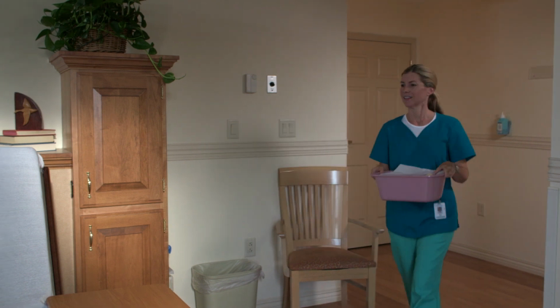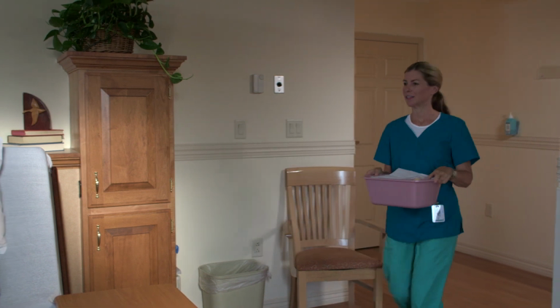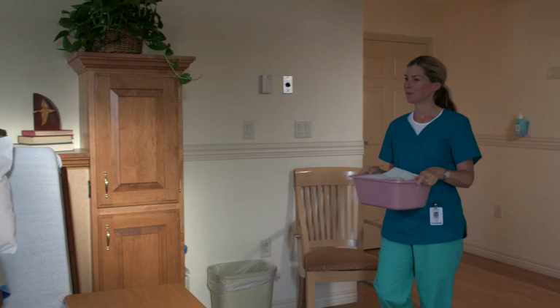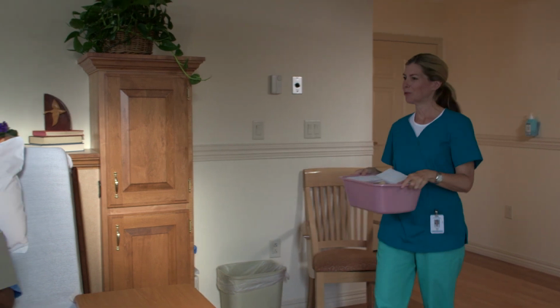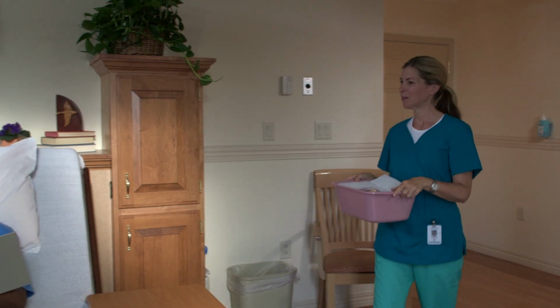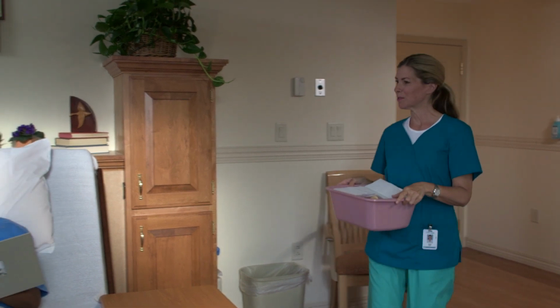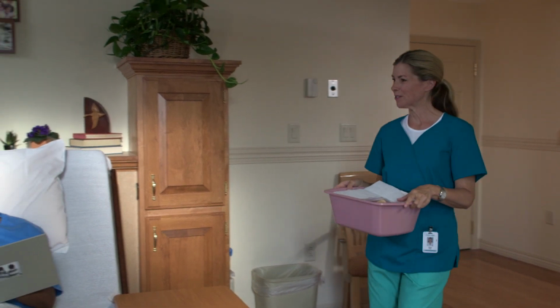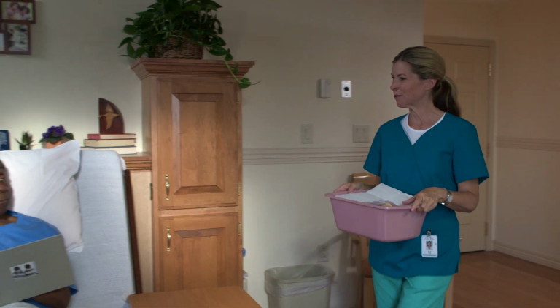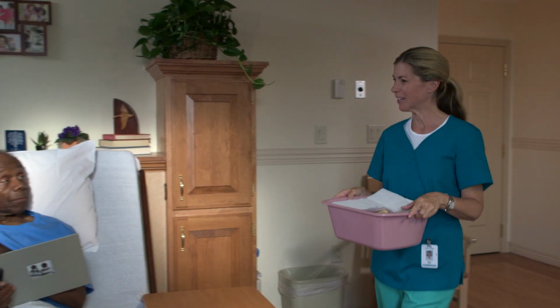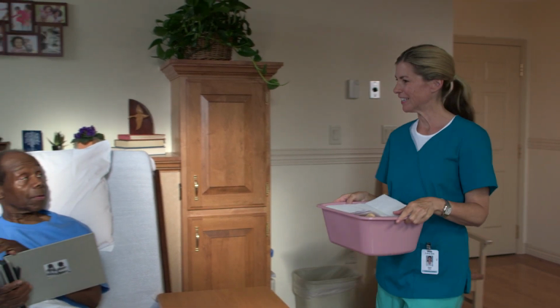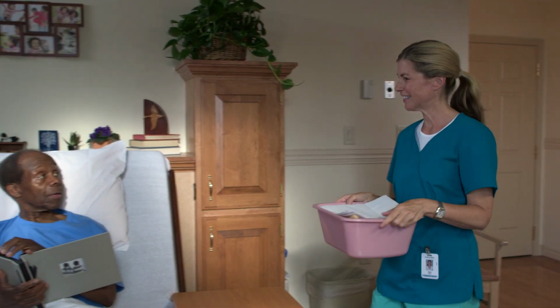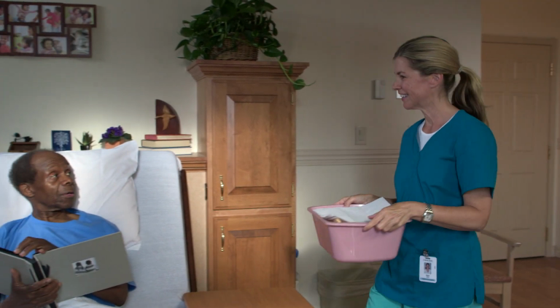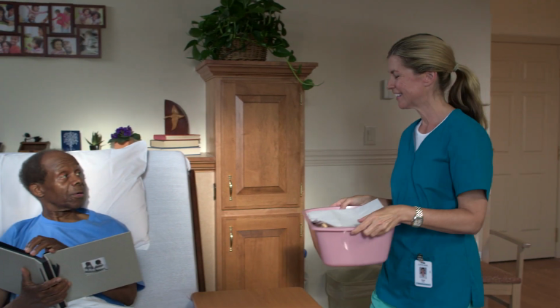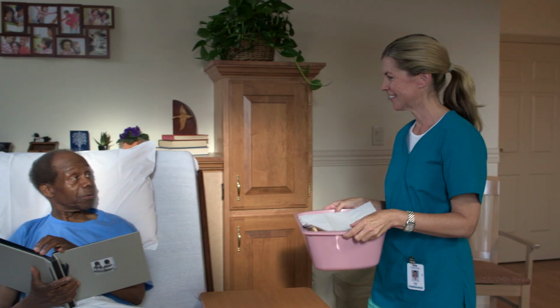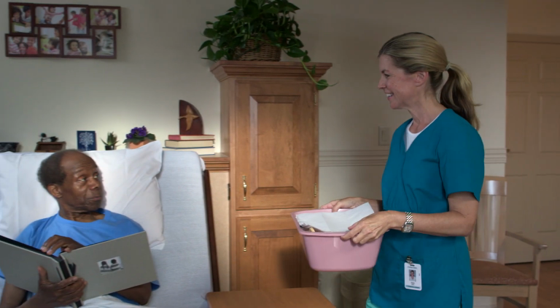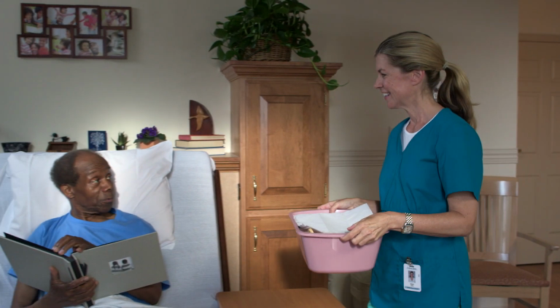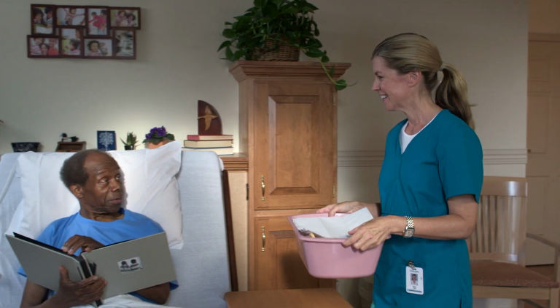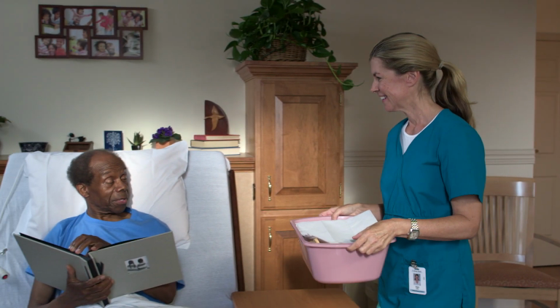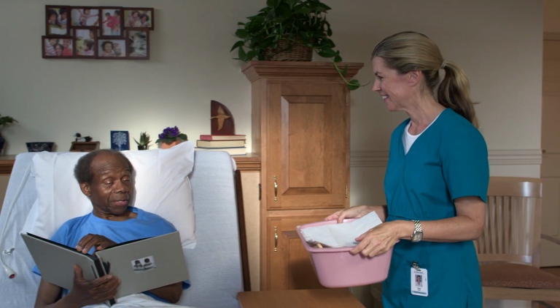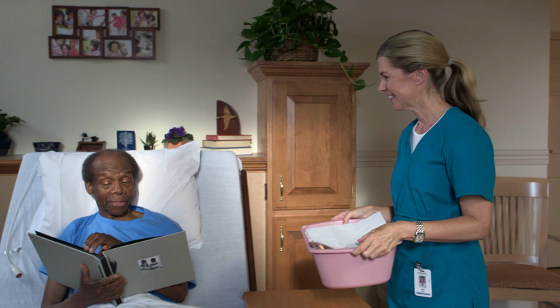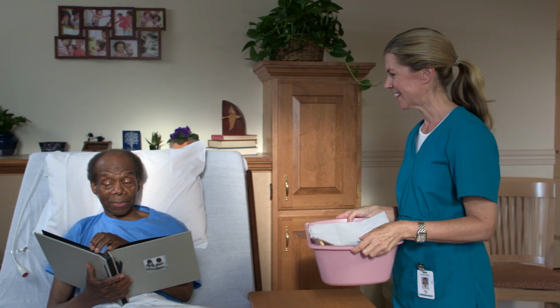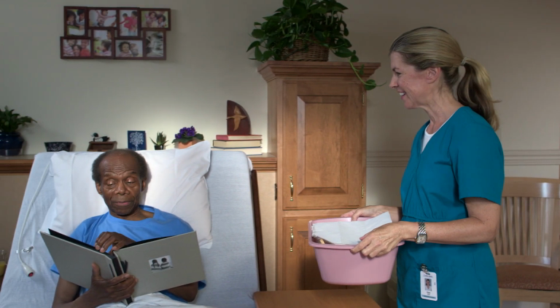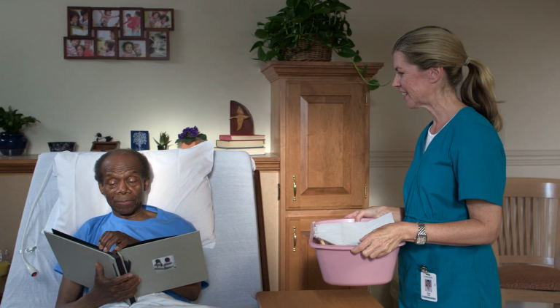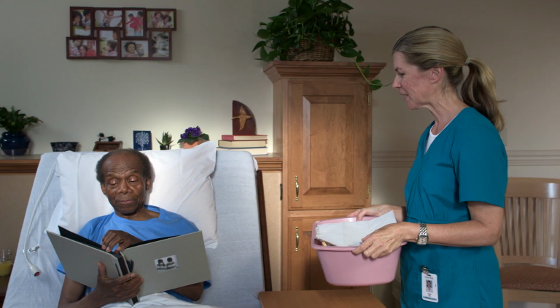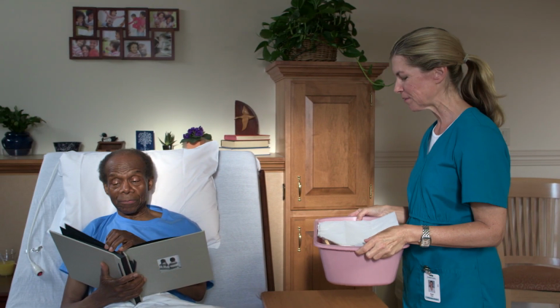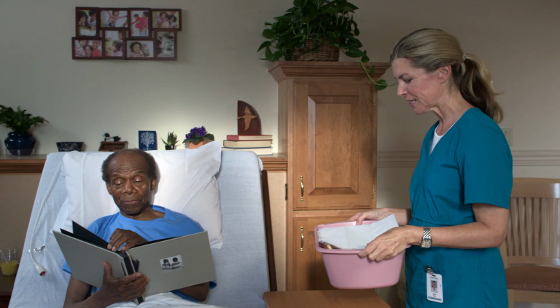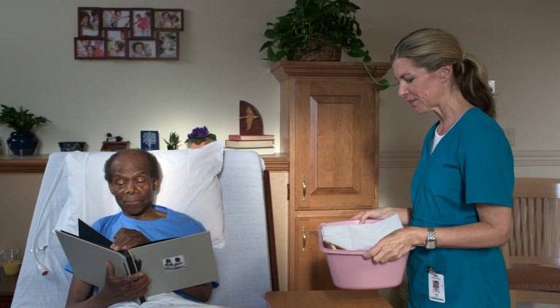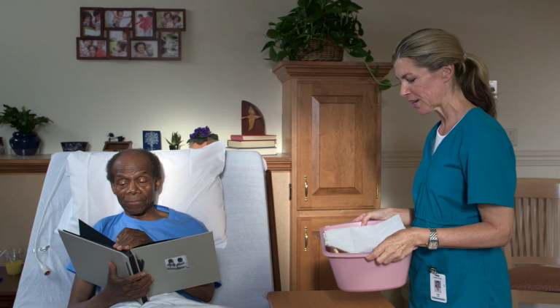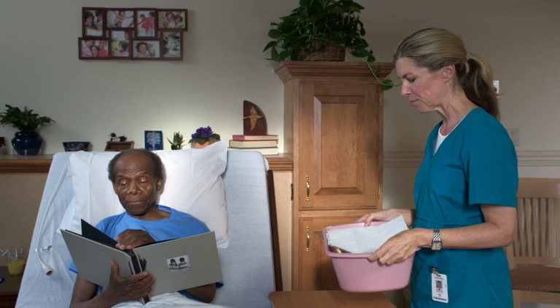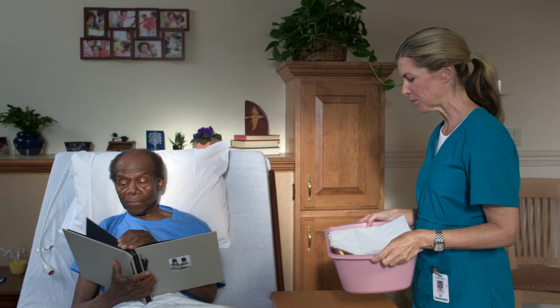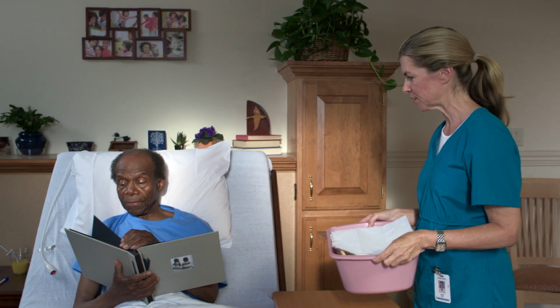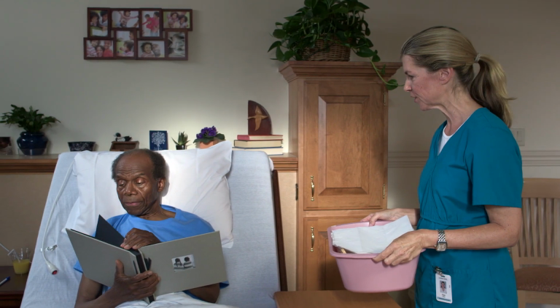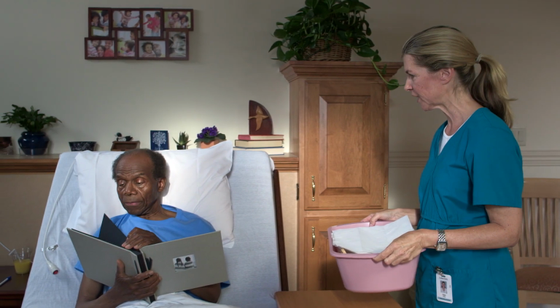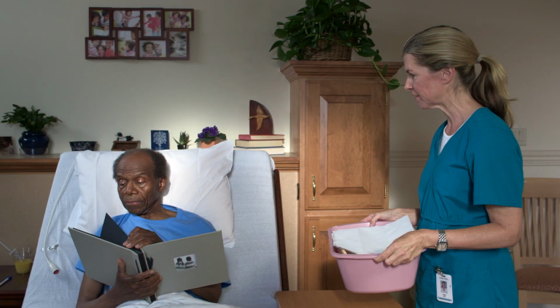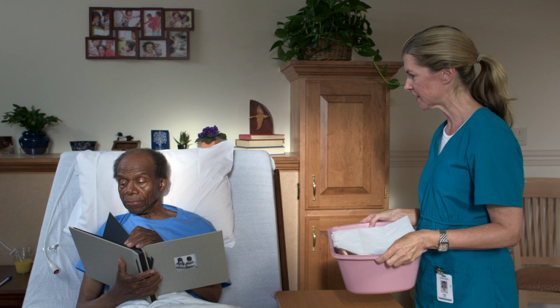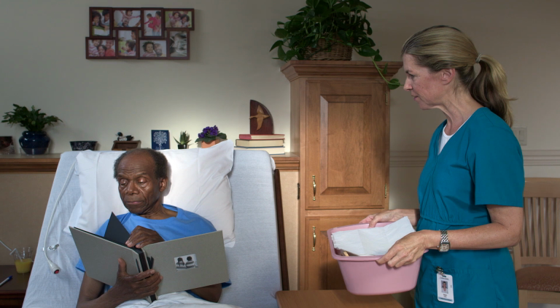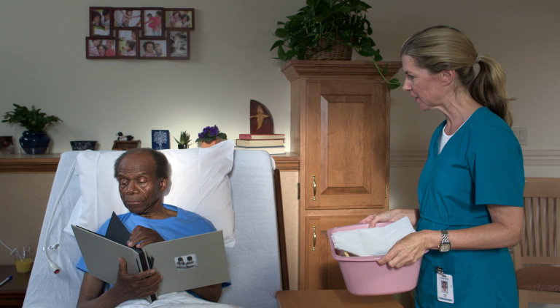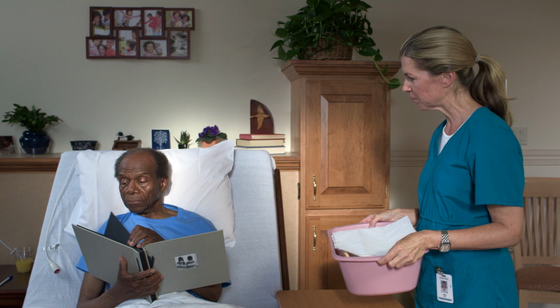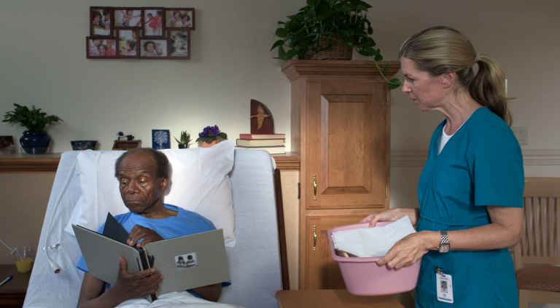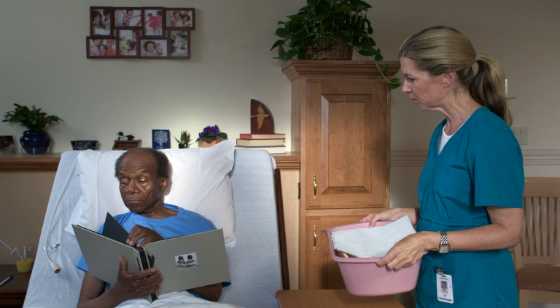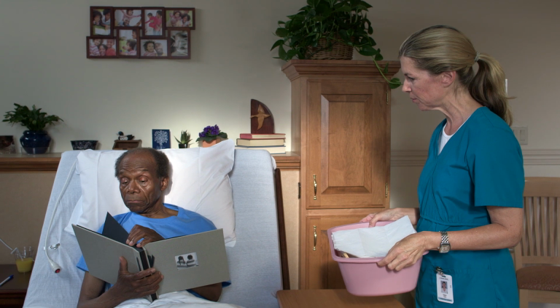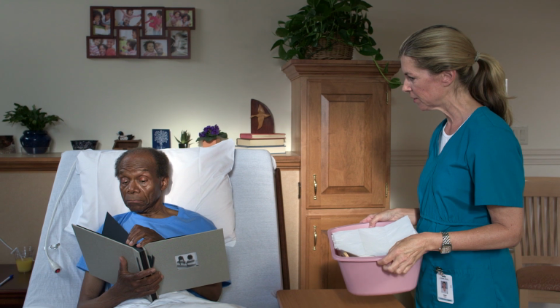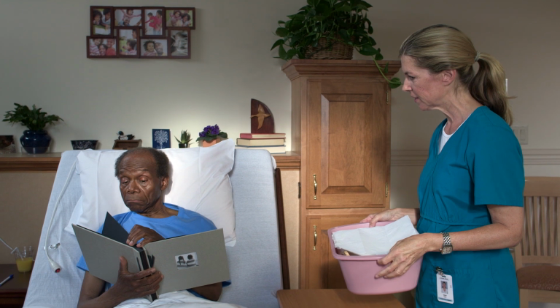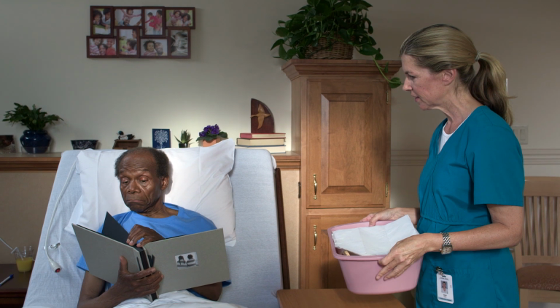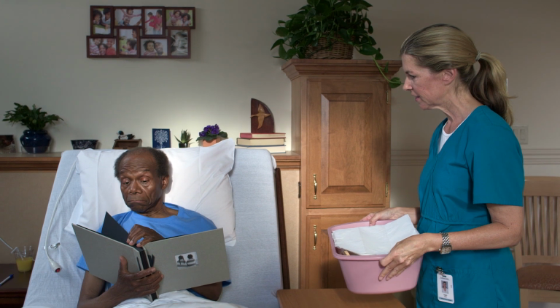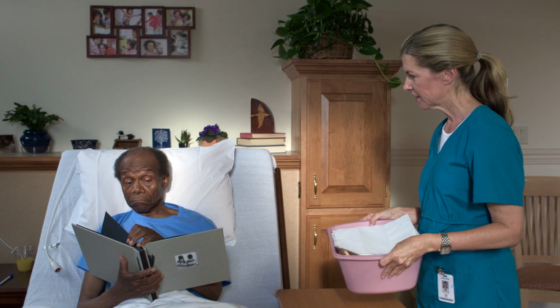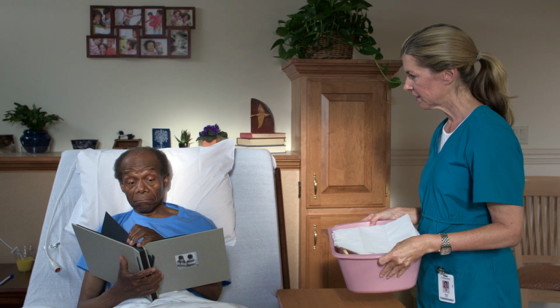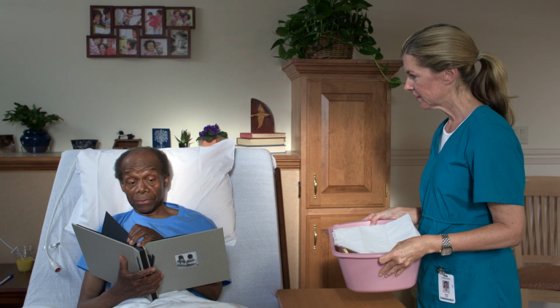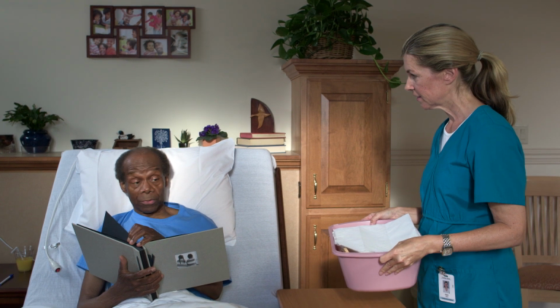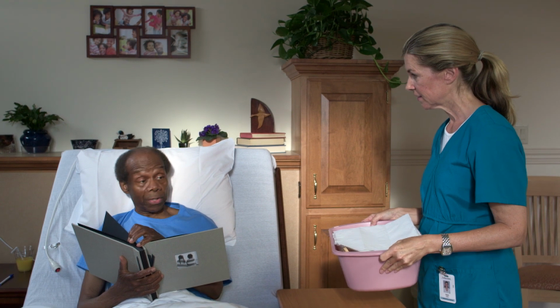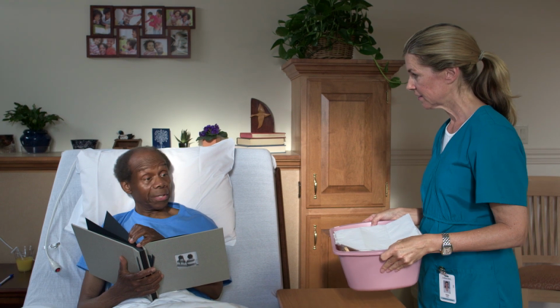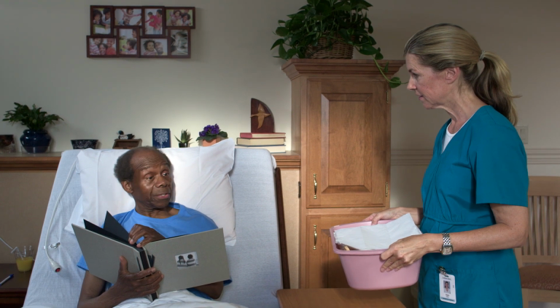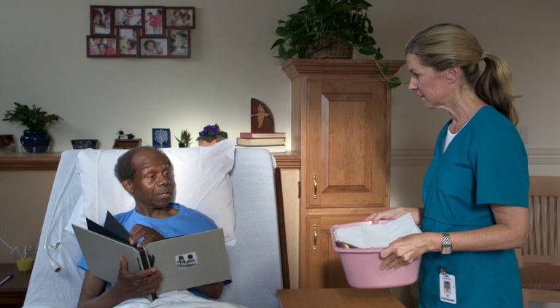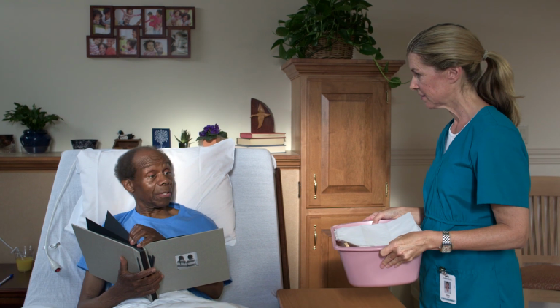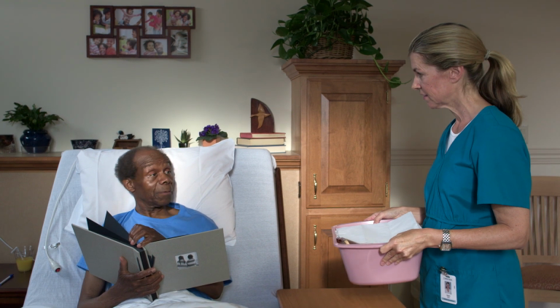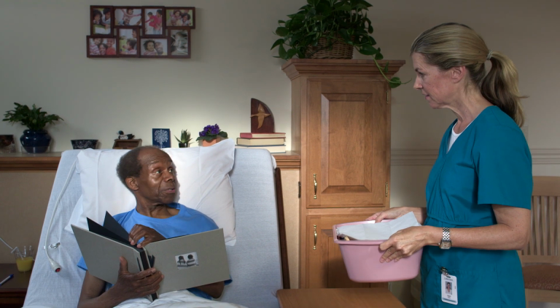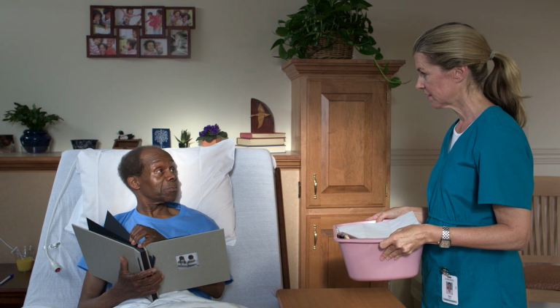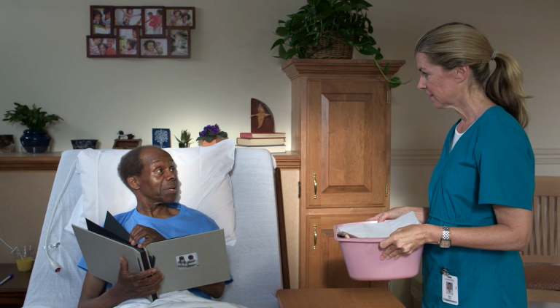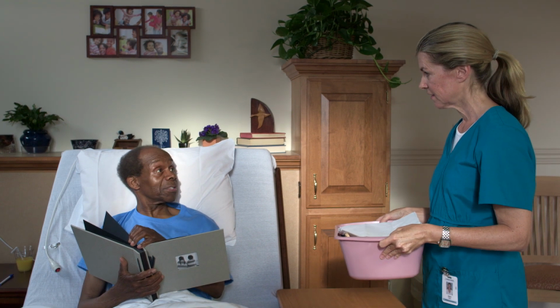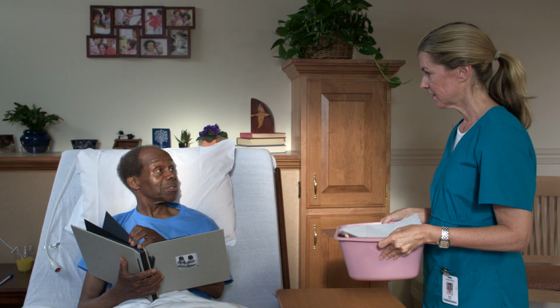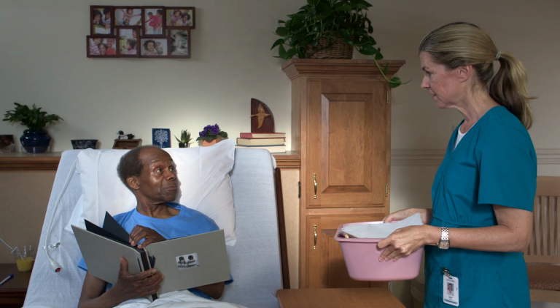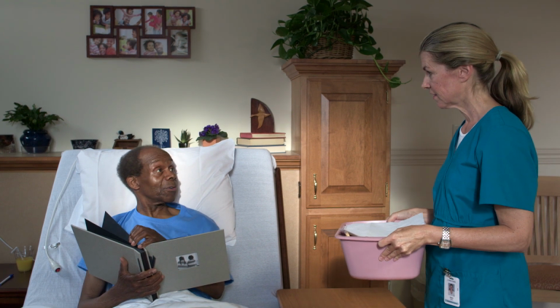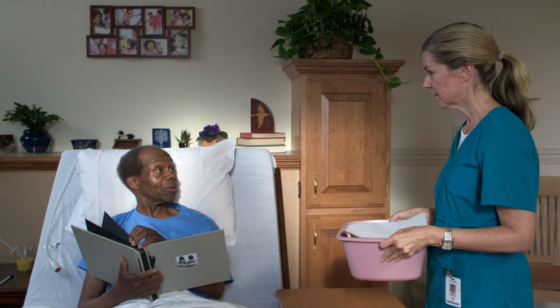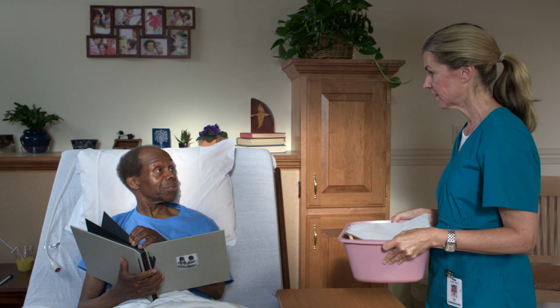Good morning, Mr. Green. Good morning. I'm here to help you with a shave — is that okay with you? It's great, I'm expecting some folks.